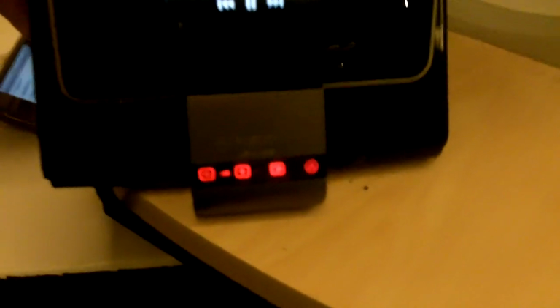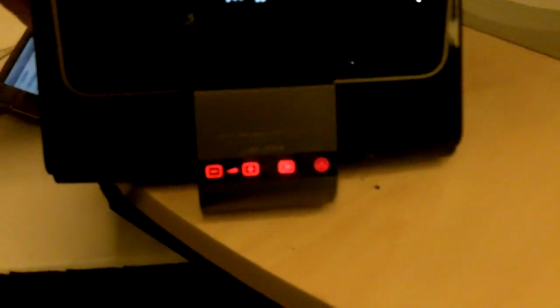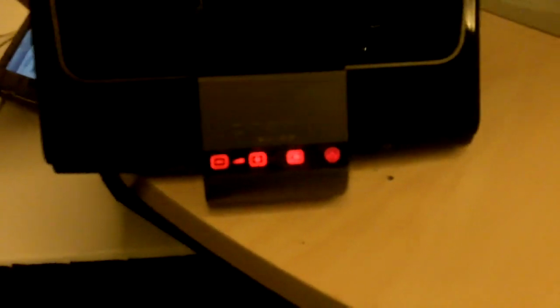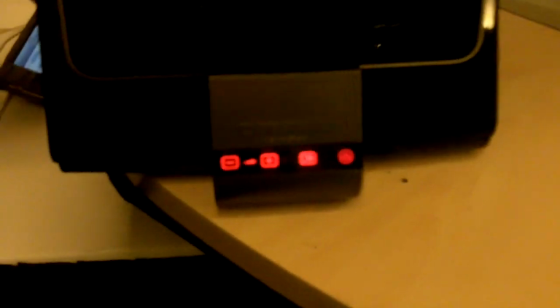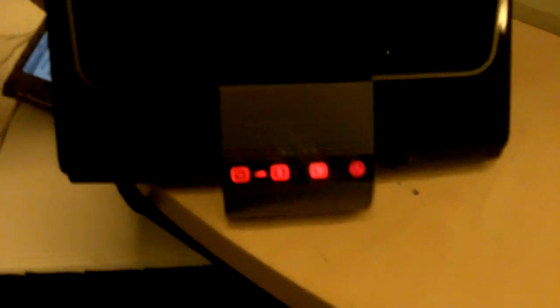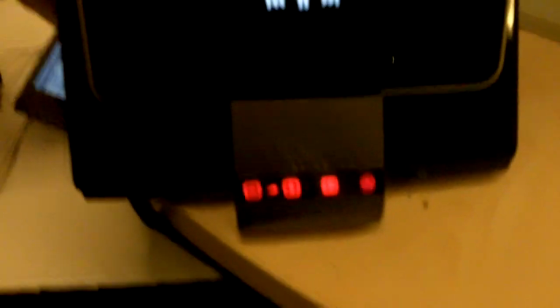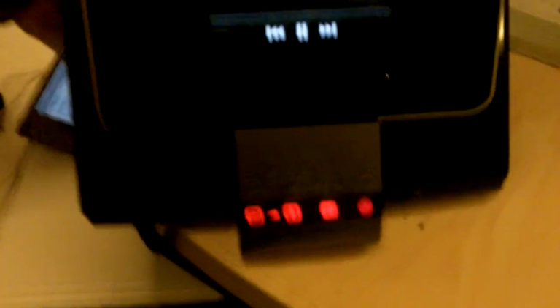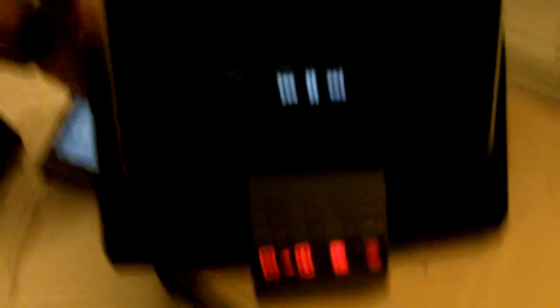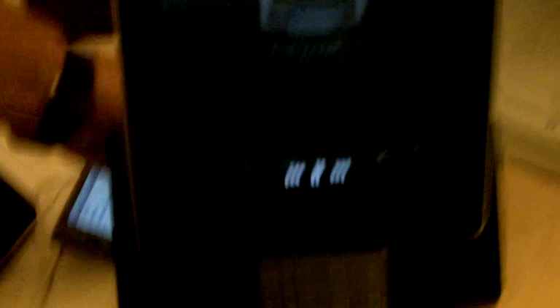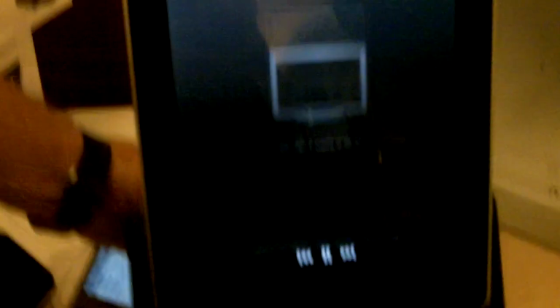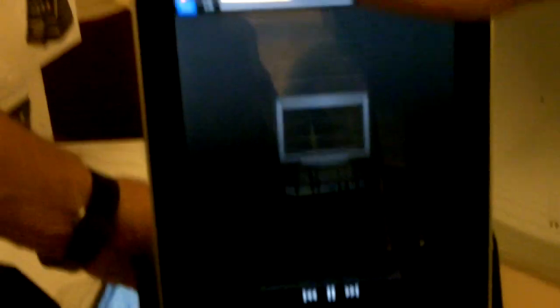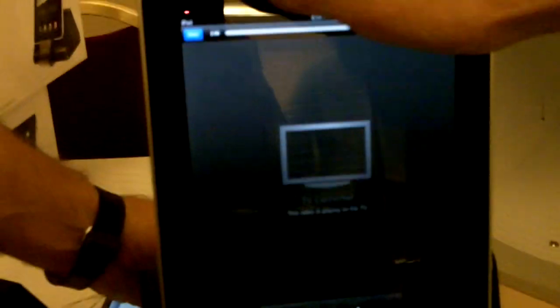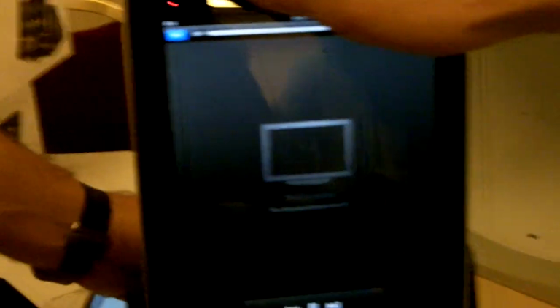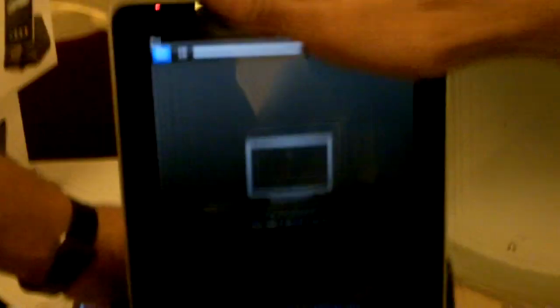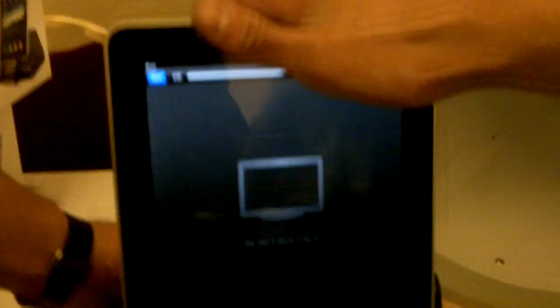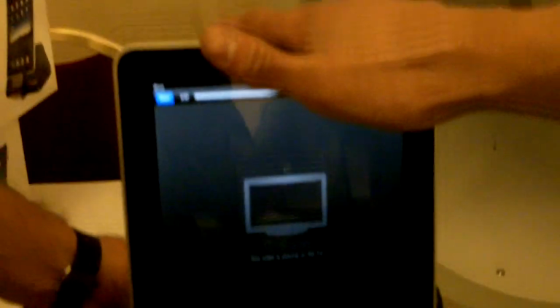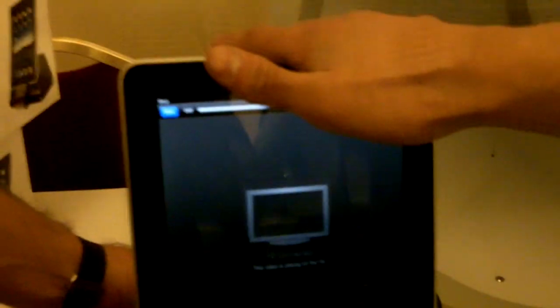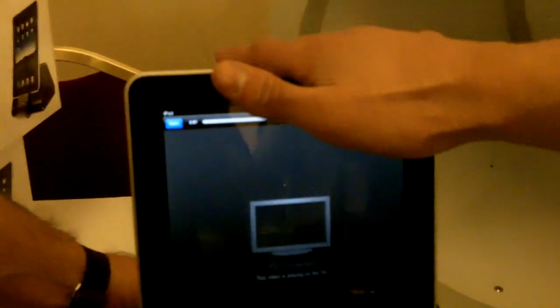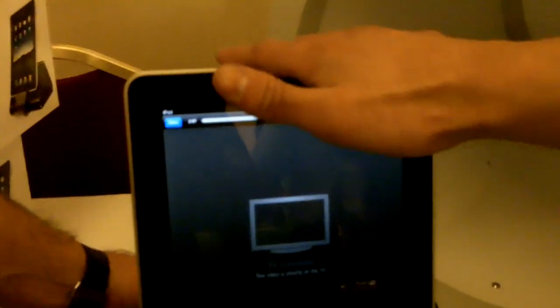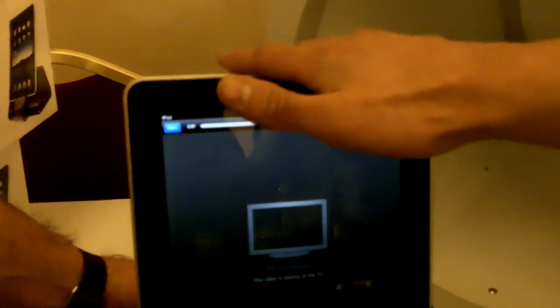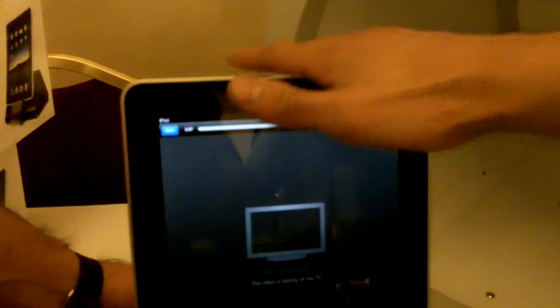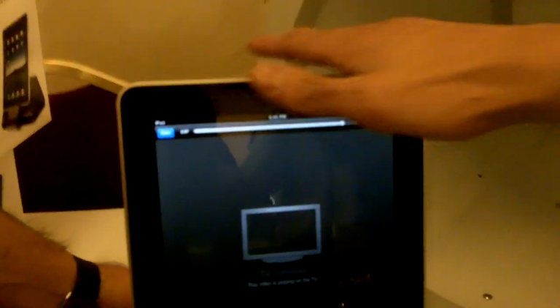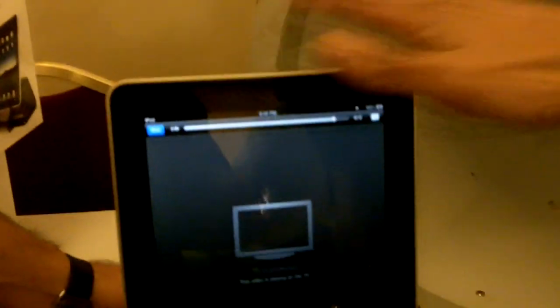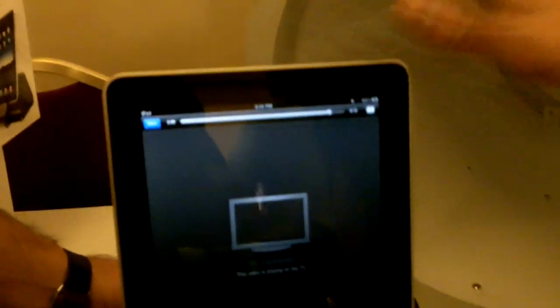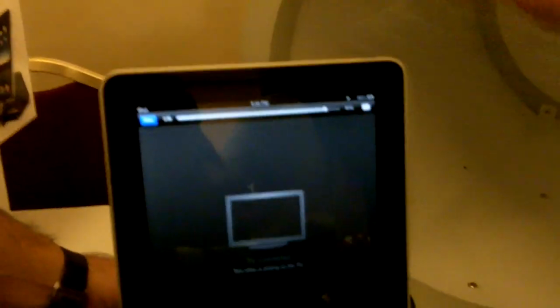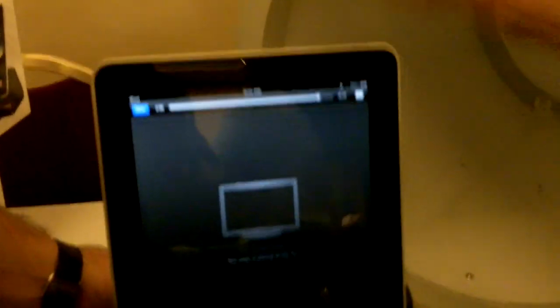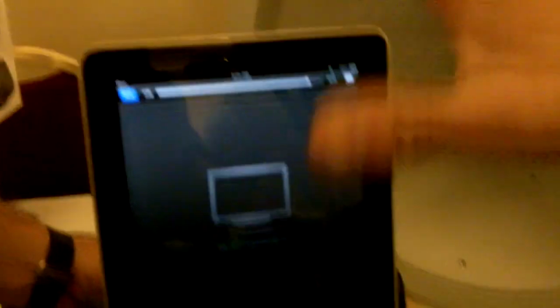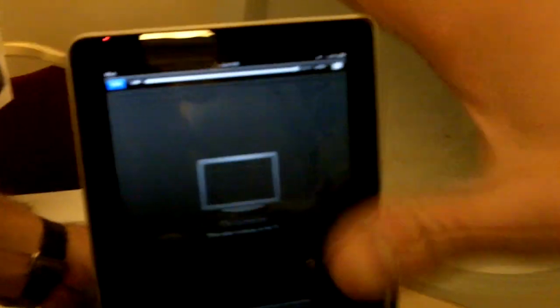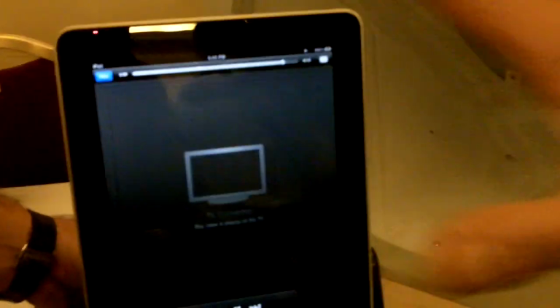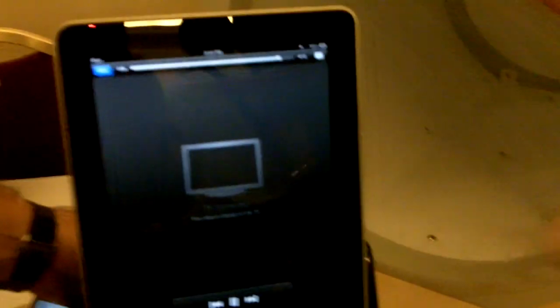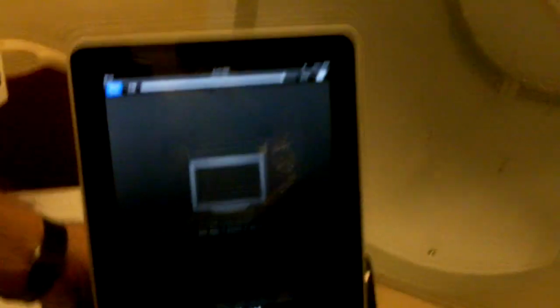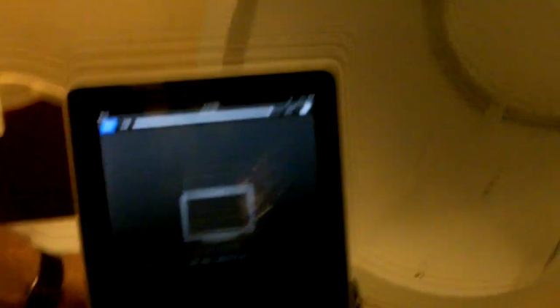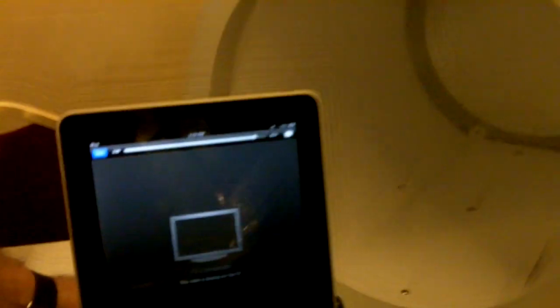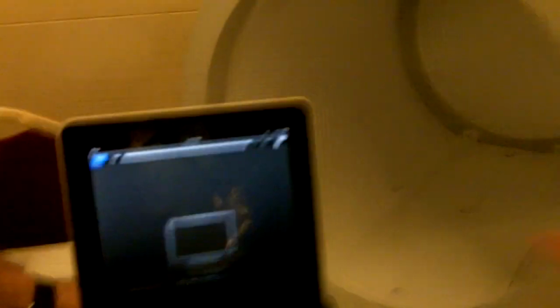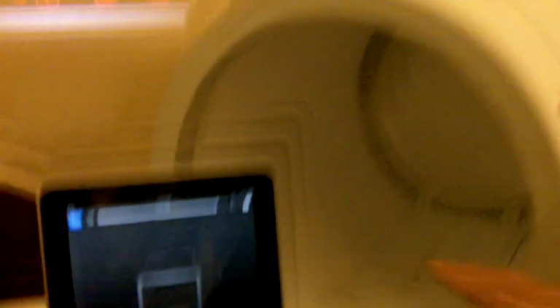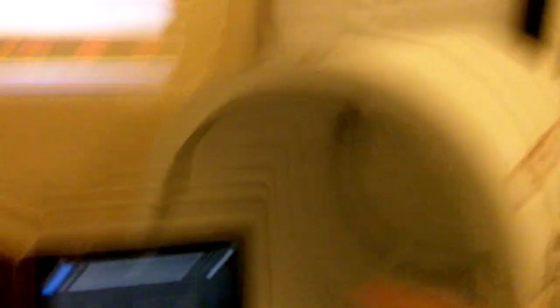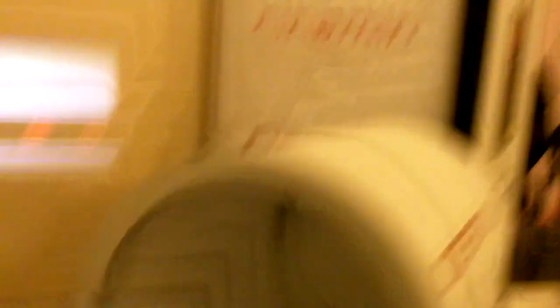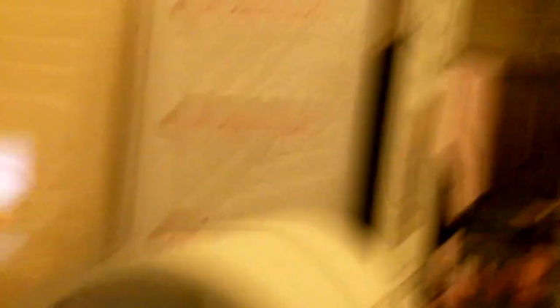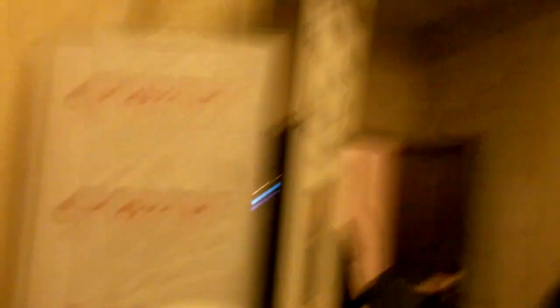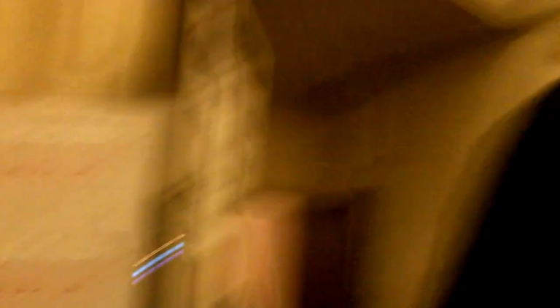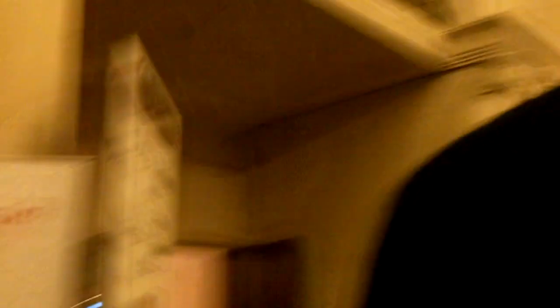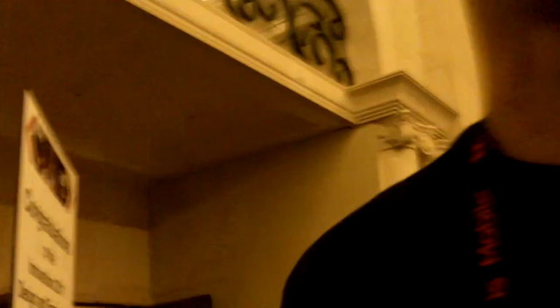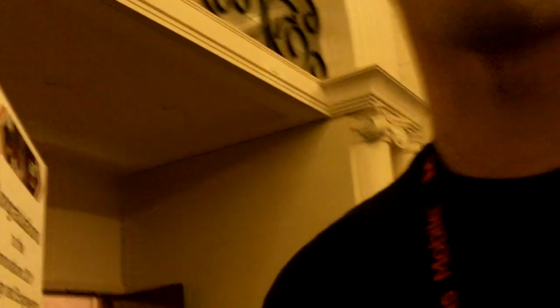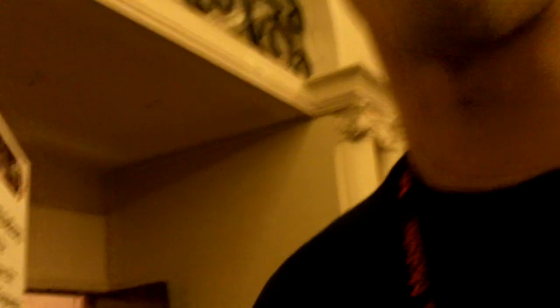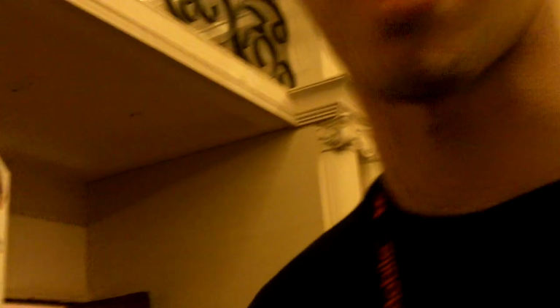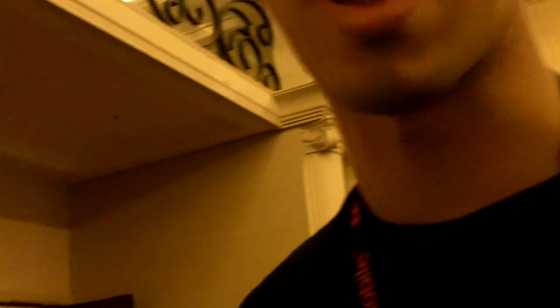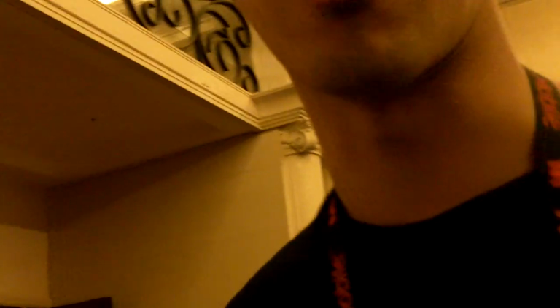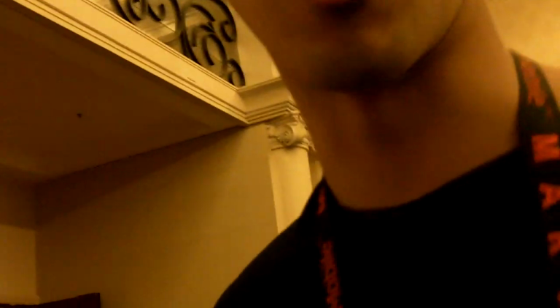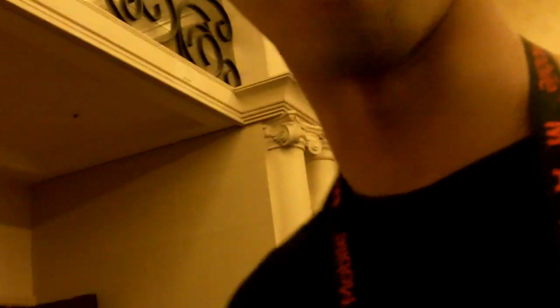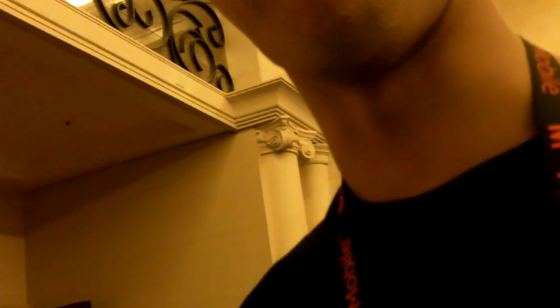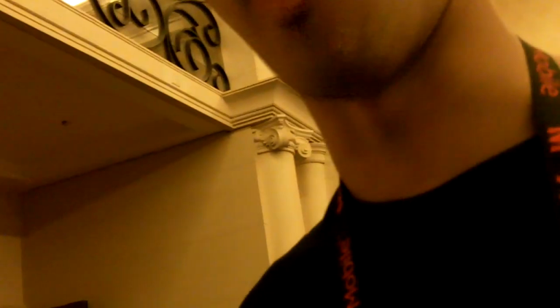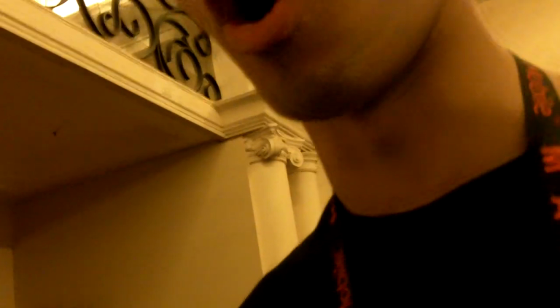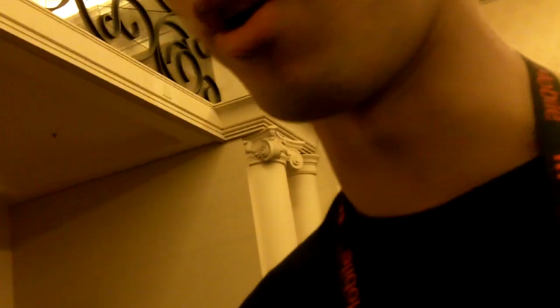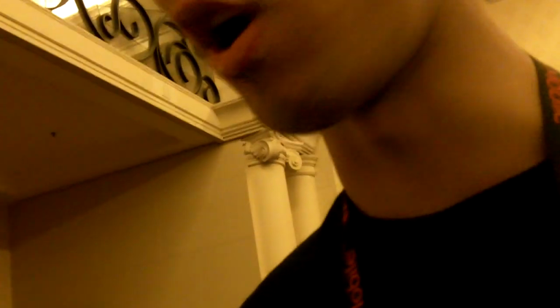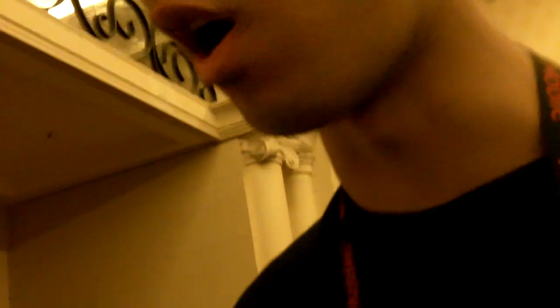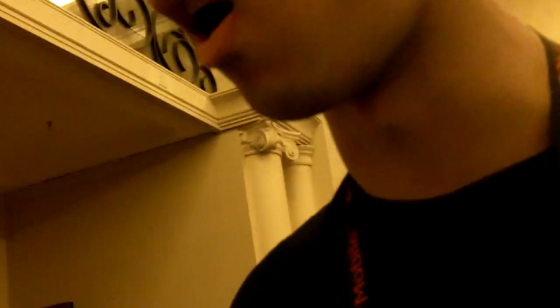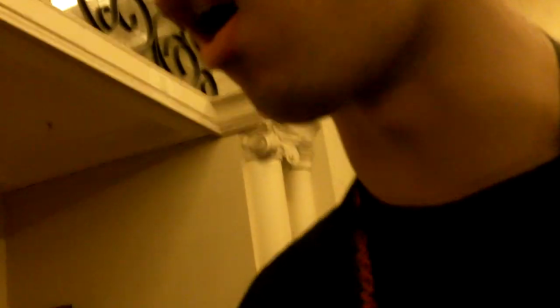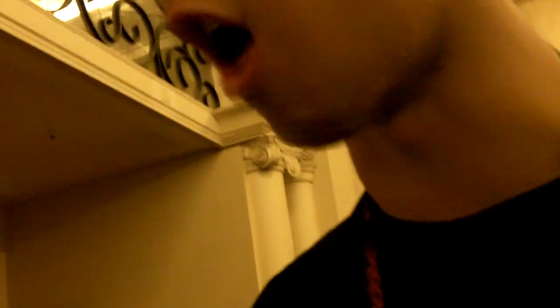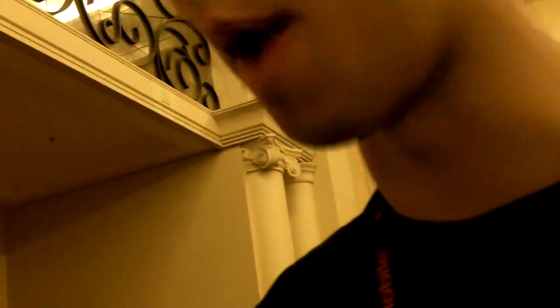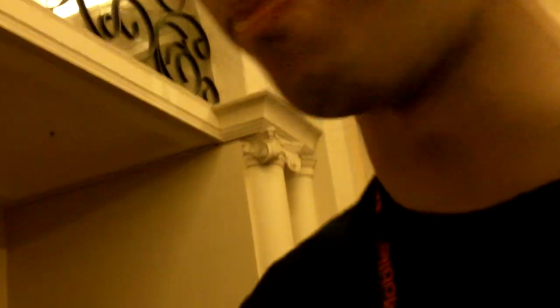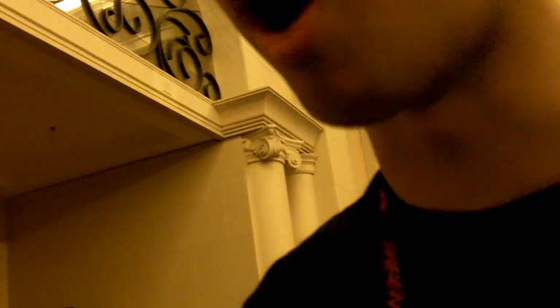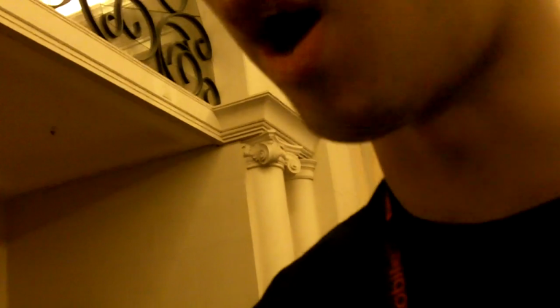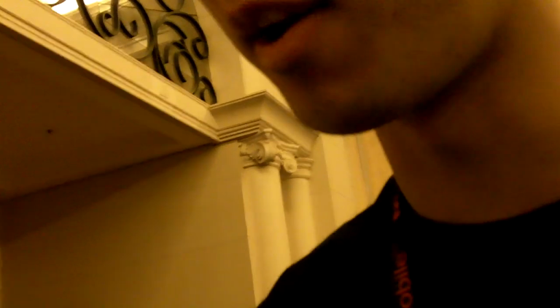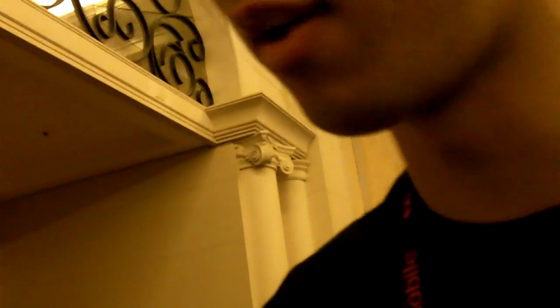Right now you have the iPad hooked up to it. It natively supports any Apple products — so iPad, iPhone, iPod.